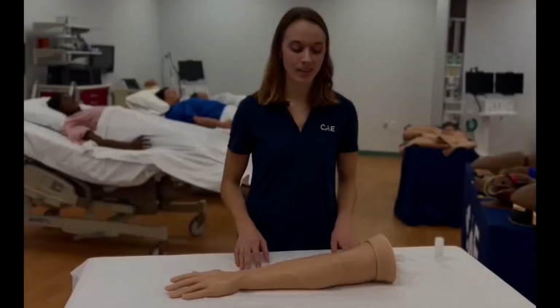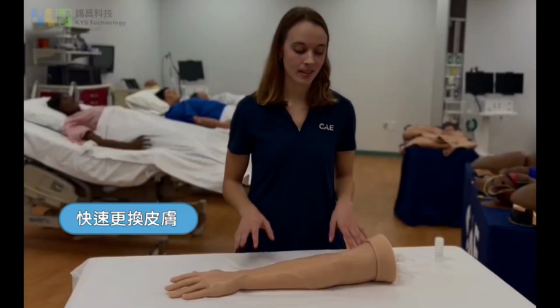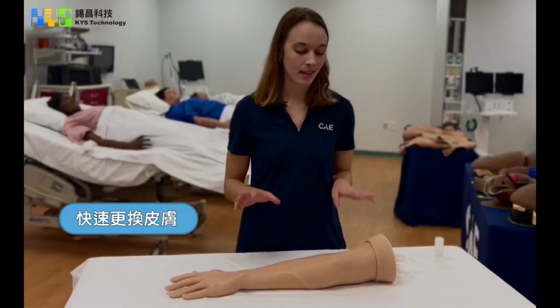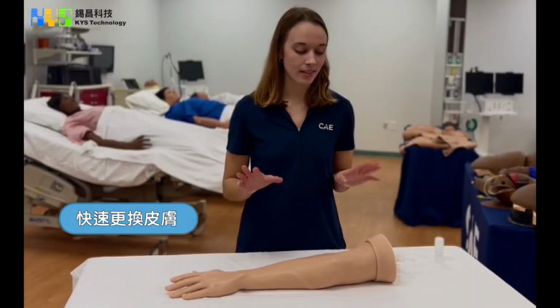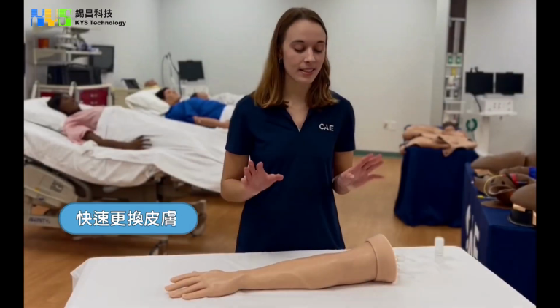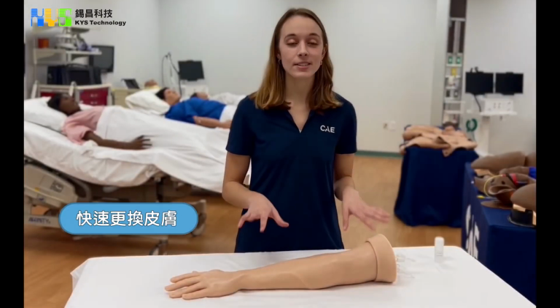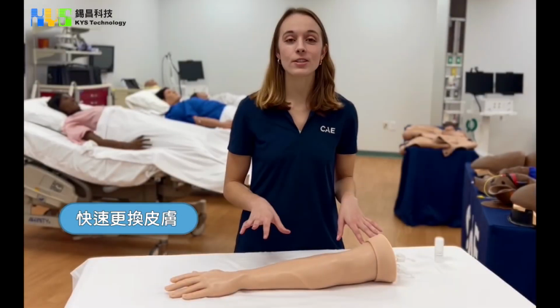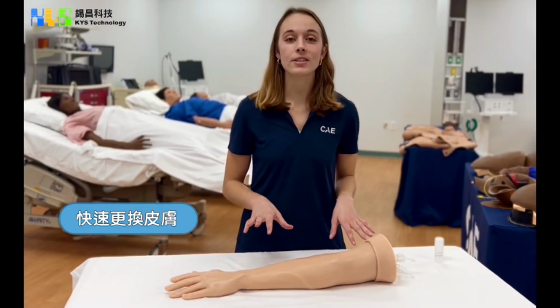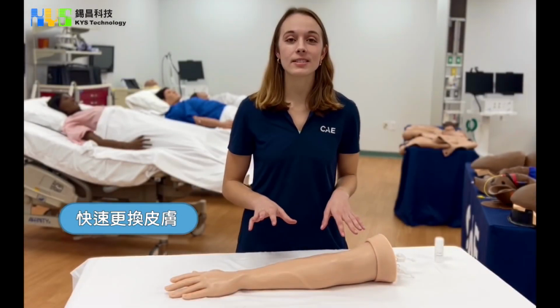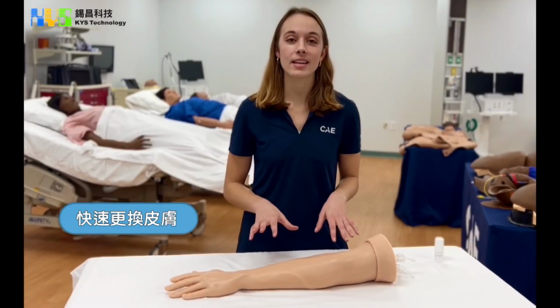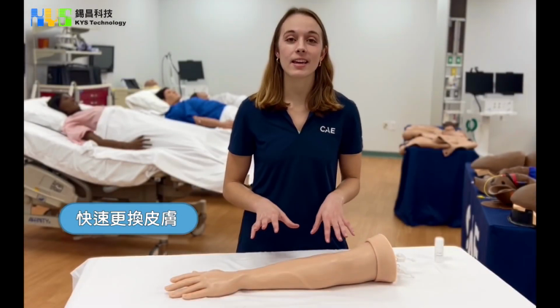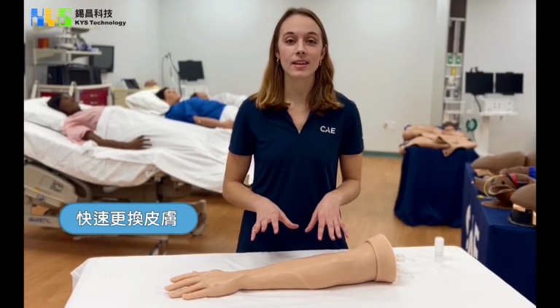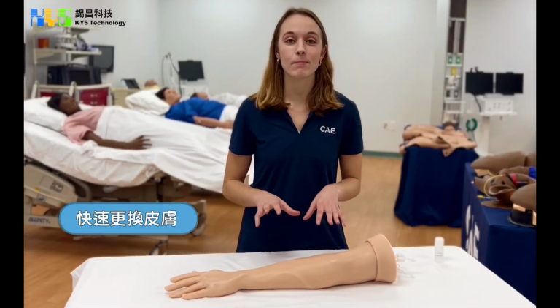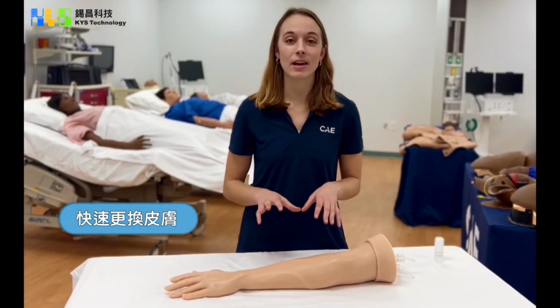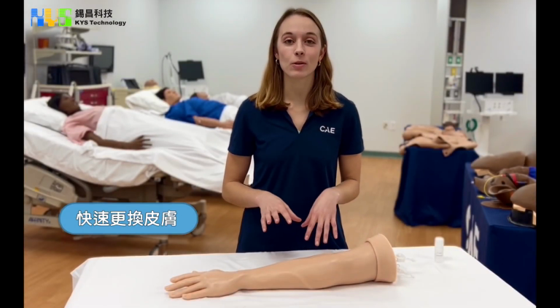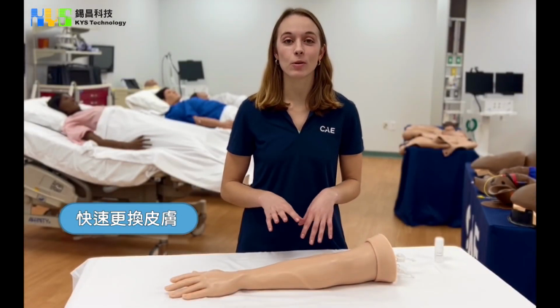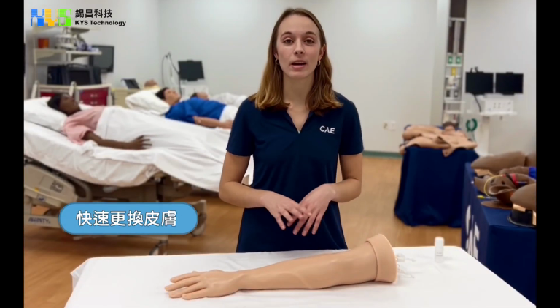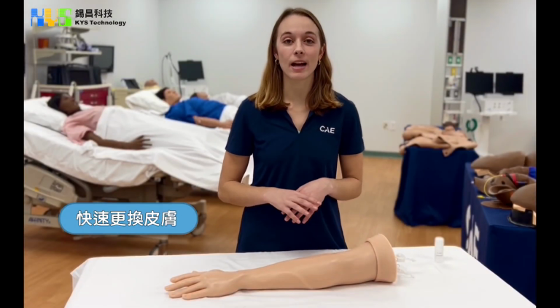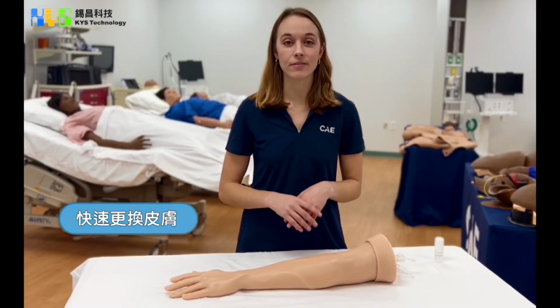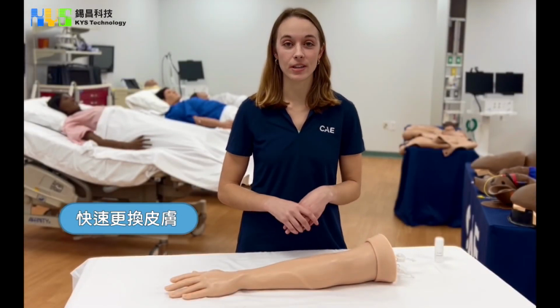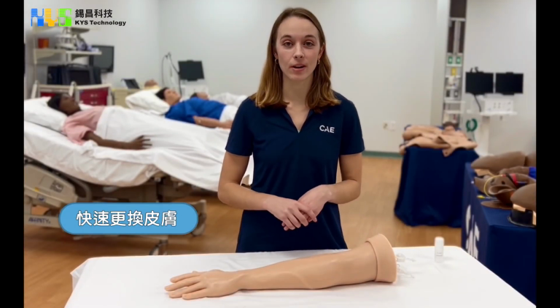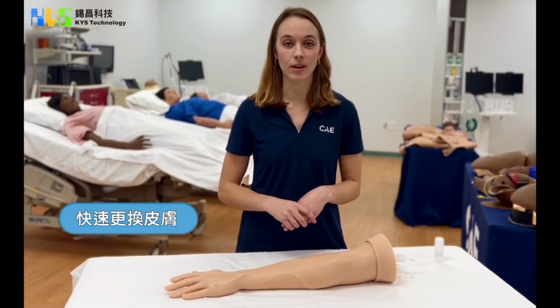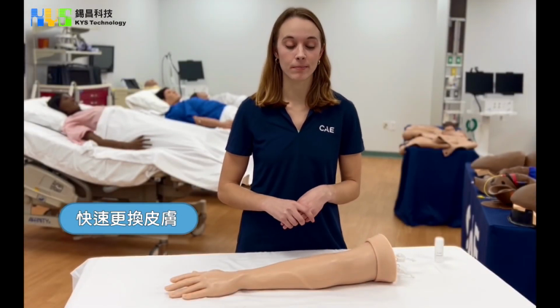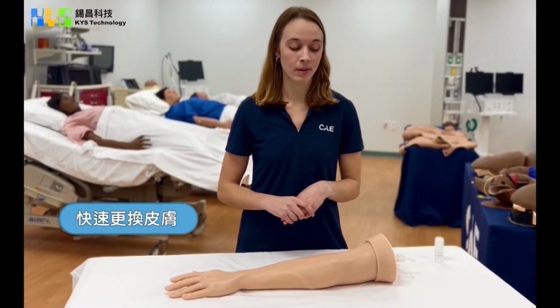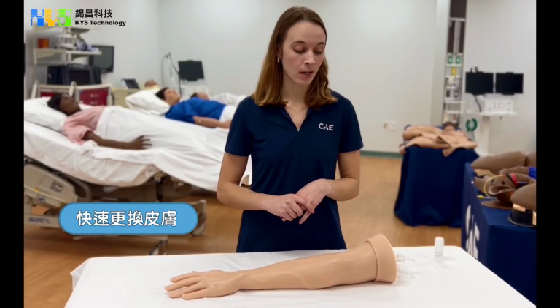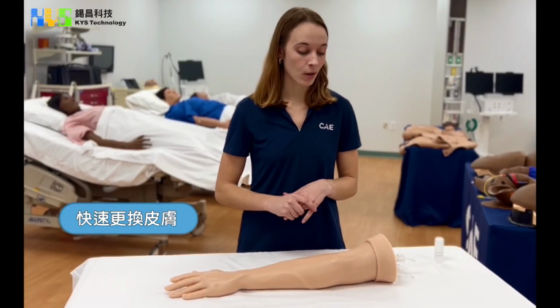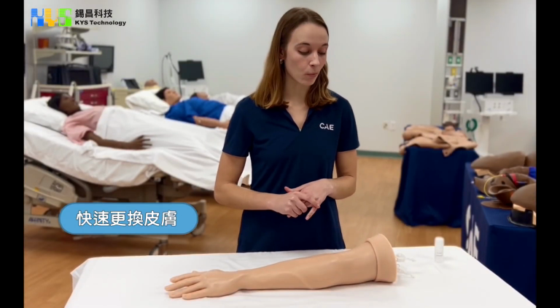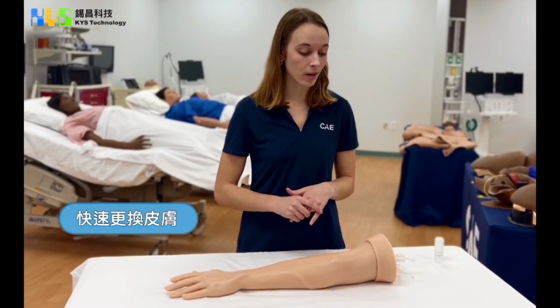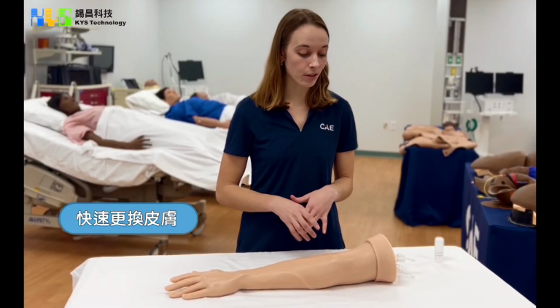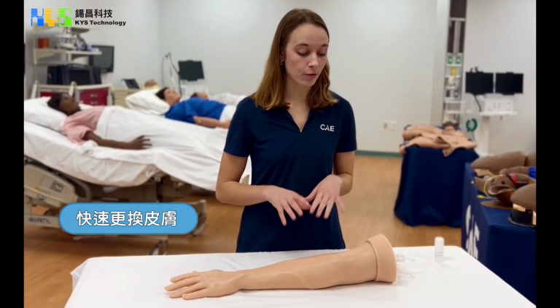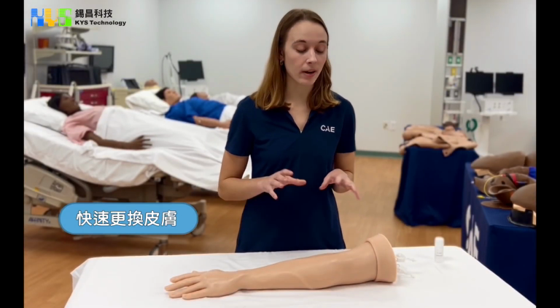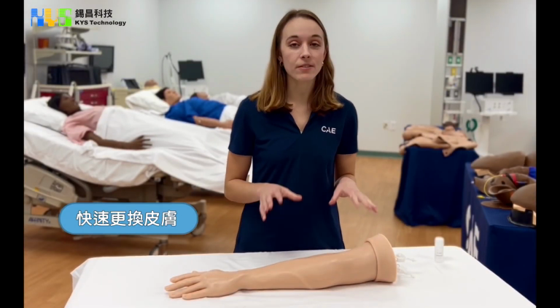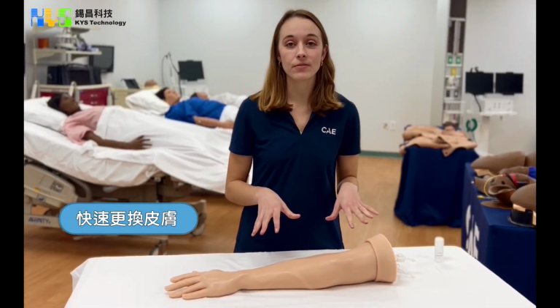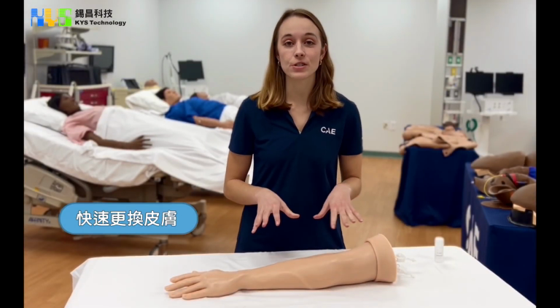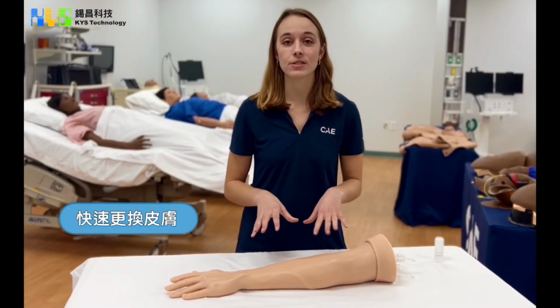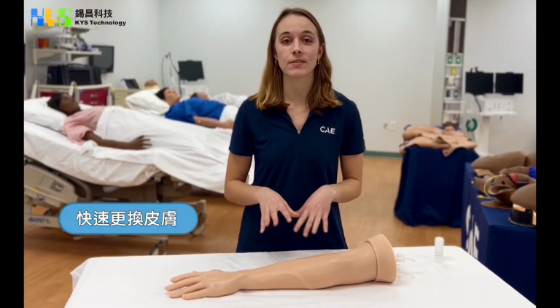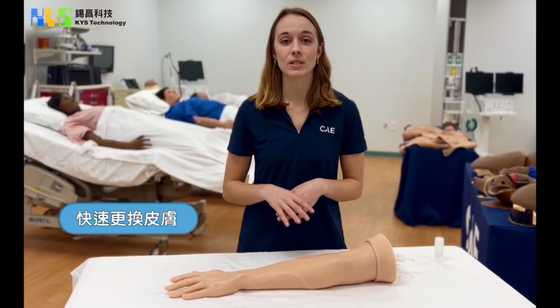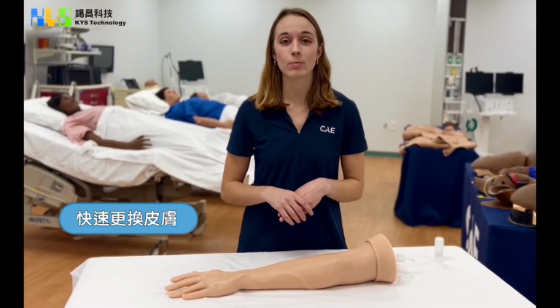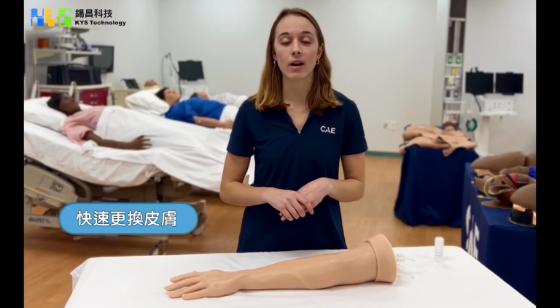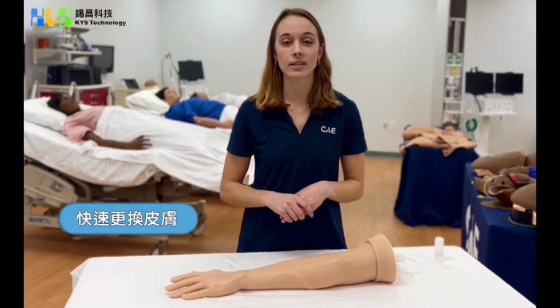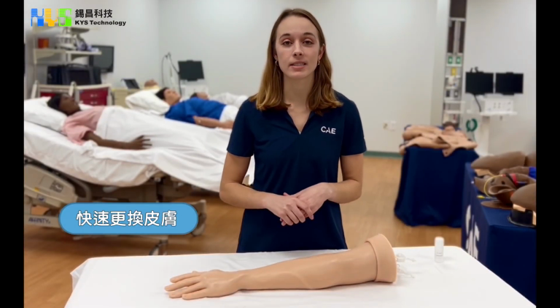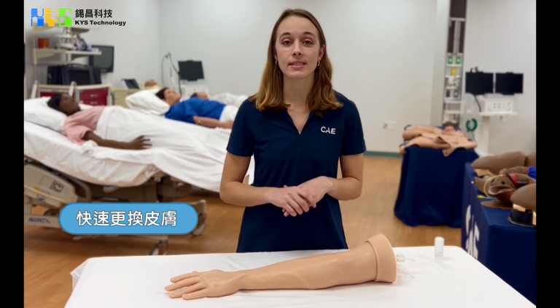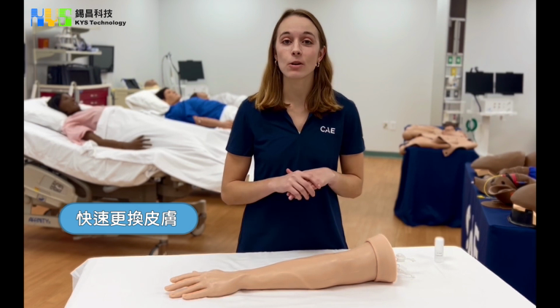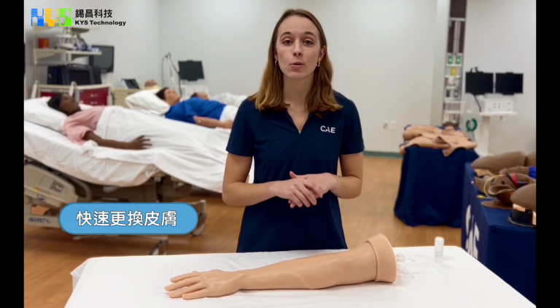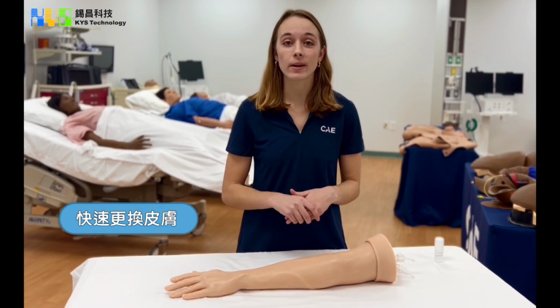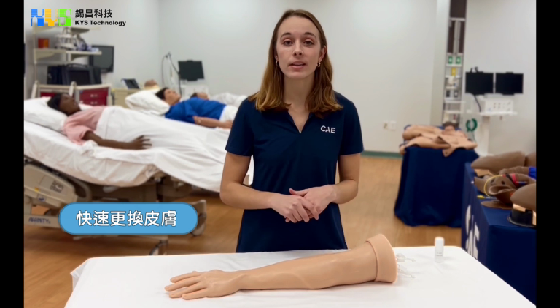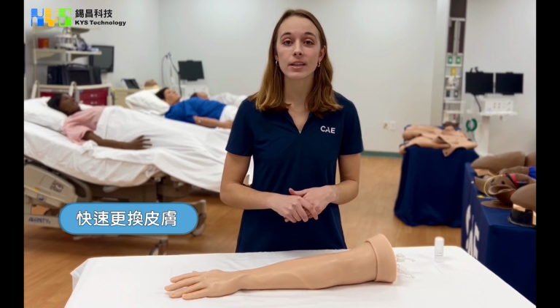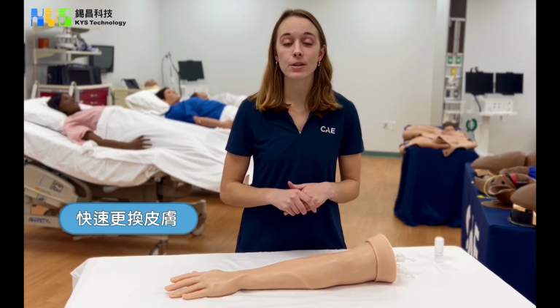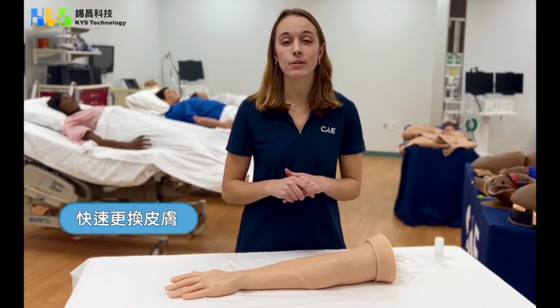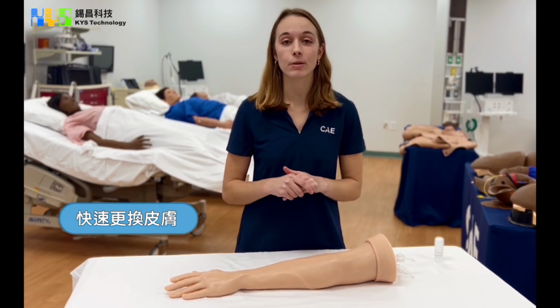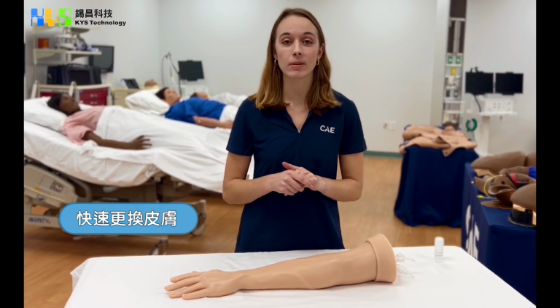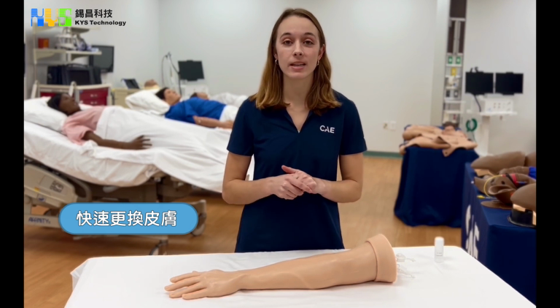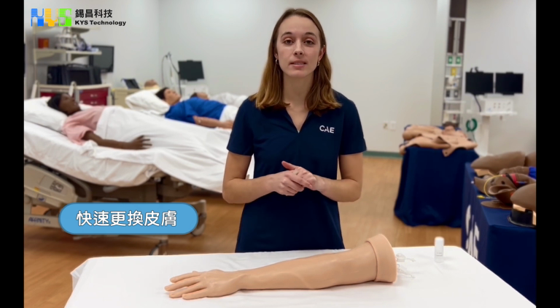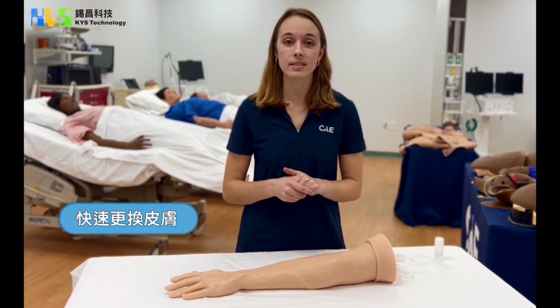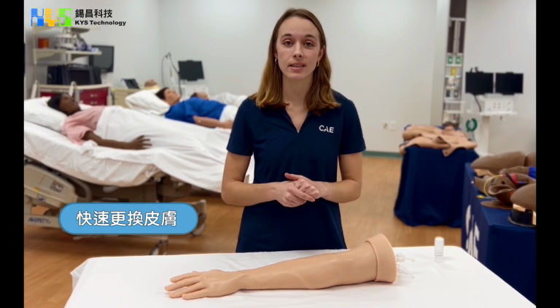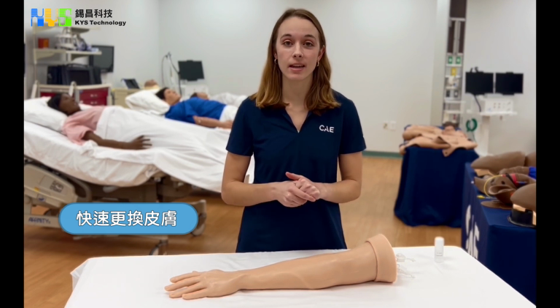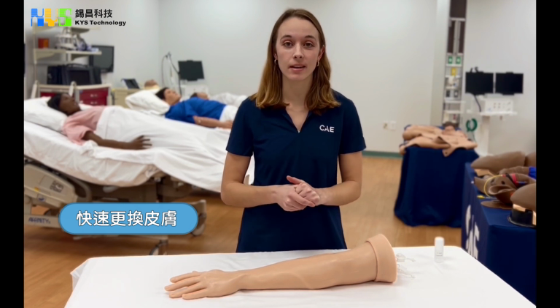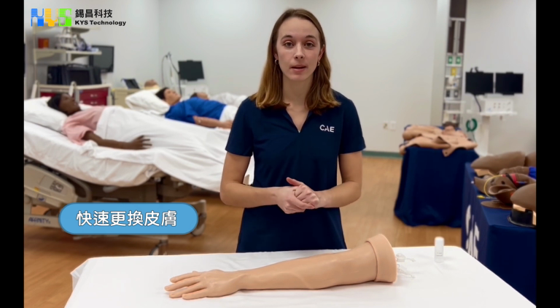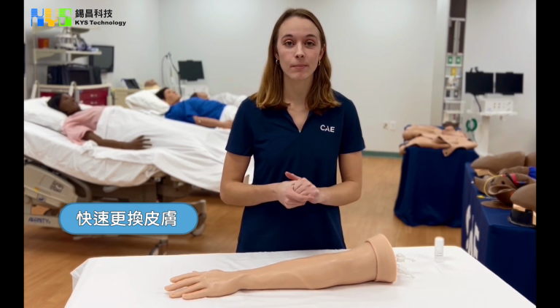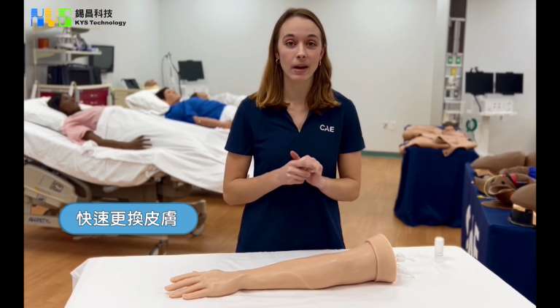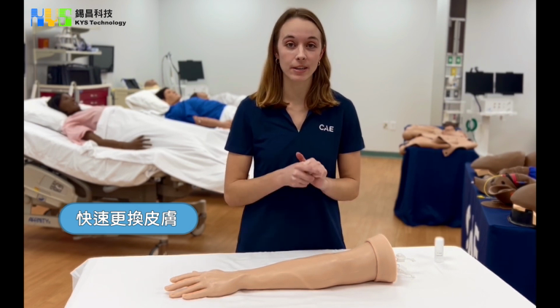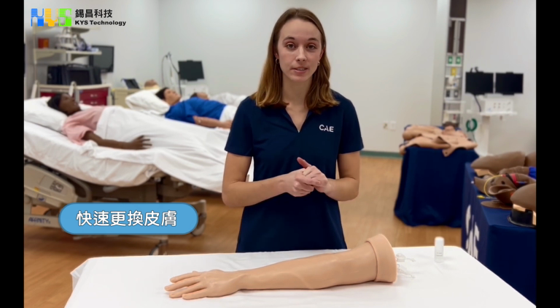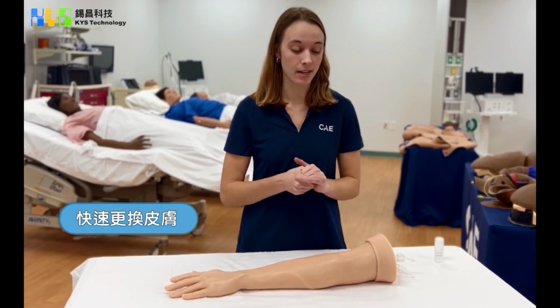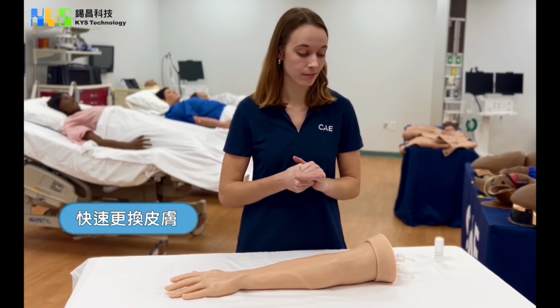This is our CAE MediCorps IV arm. One of the great features of this product is how quickly you can replace the skin by yourself.